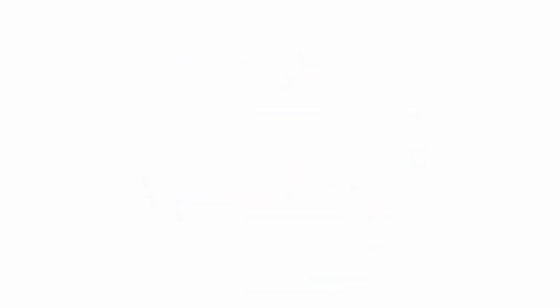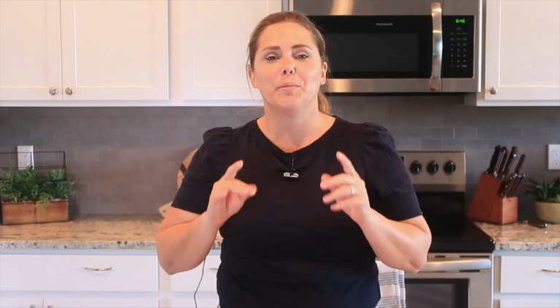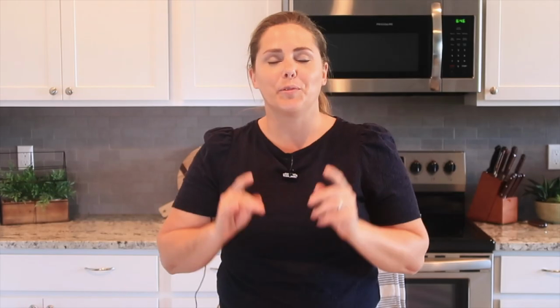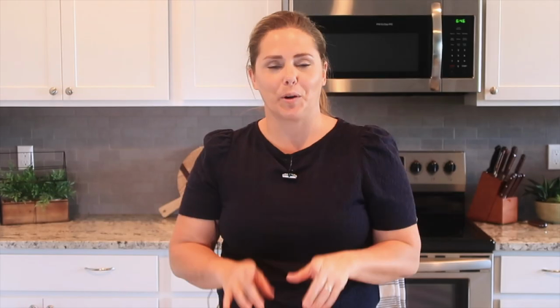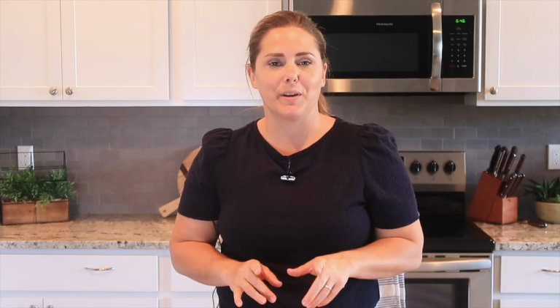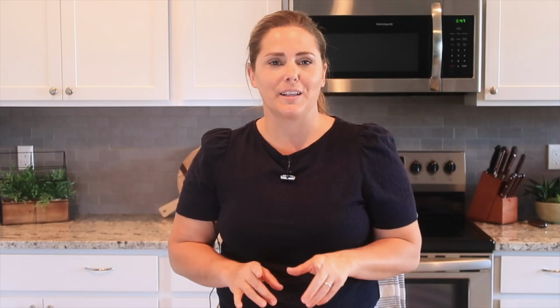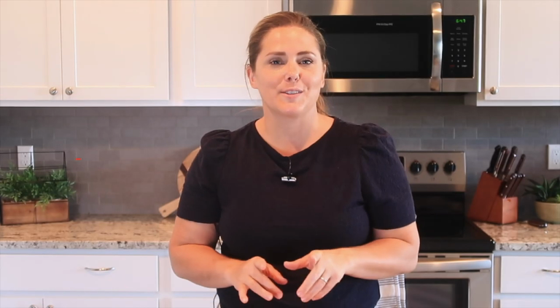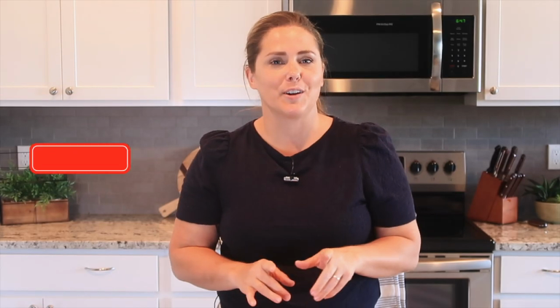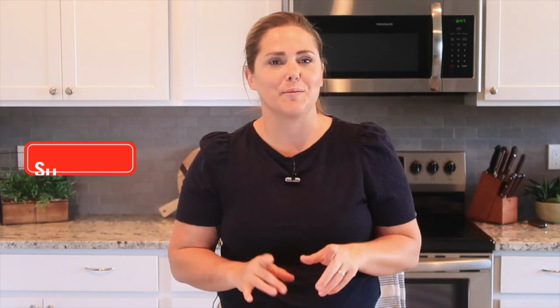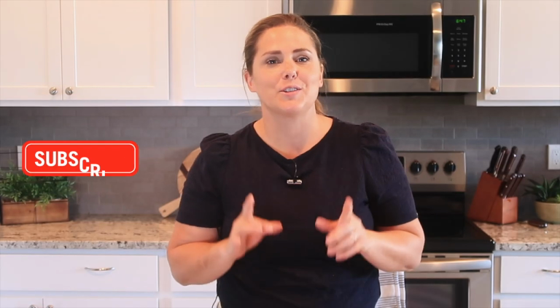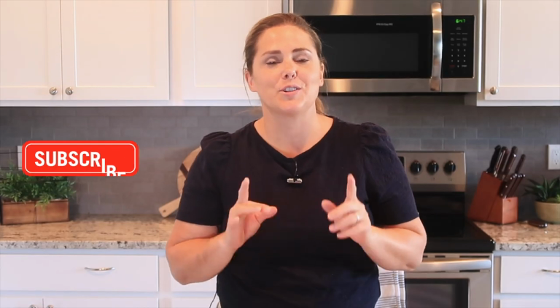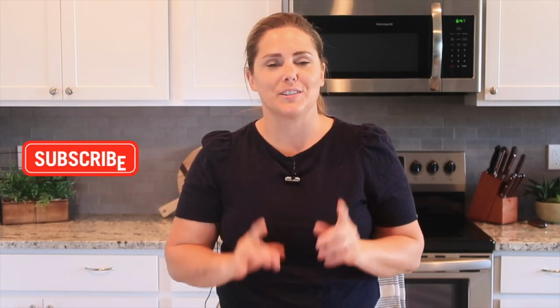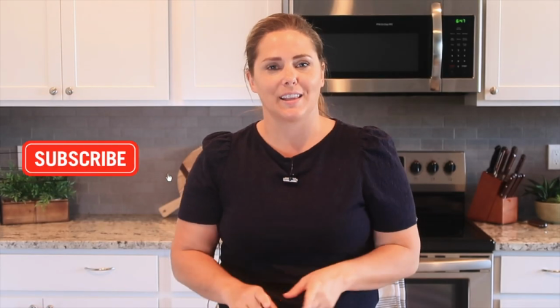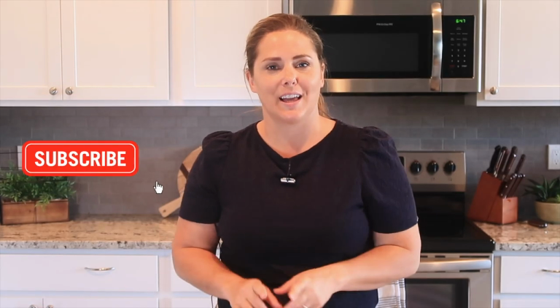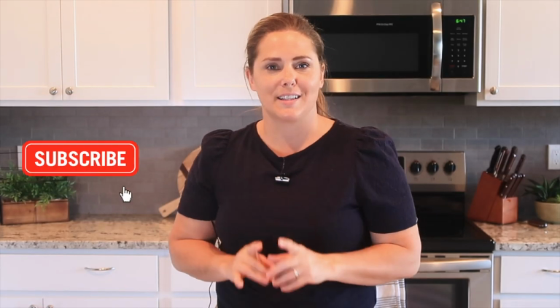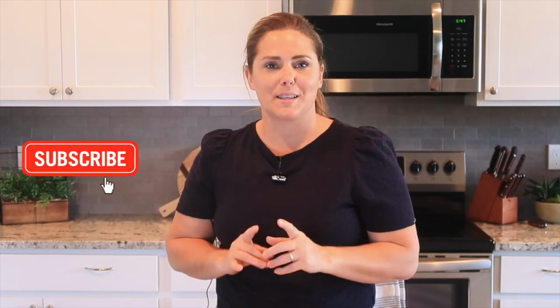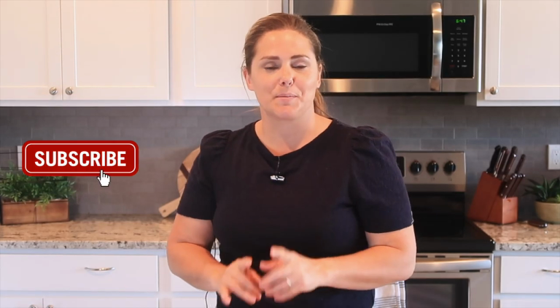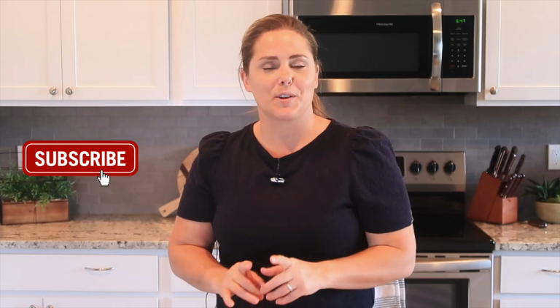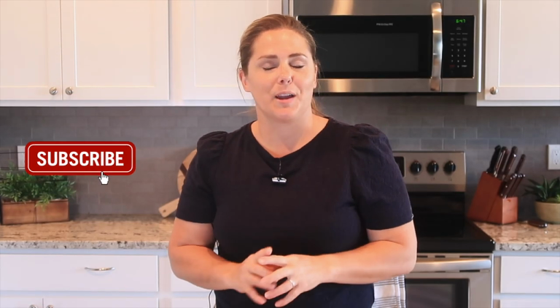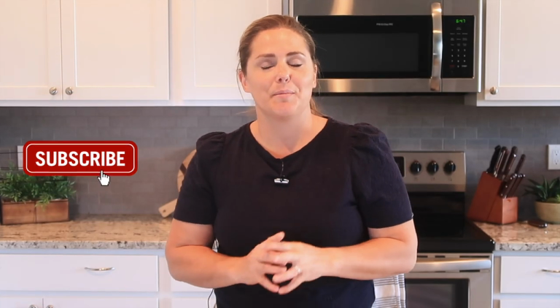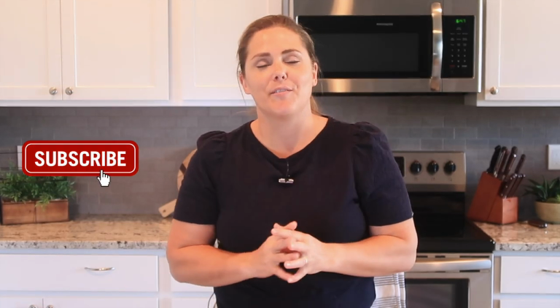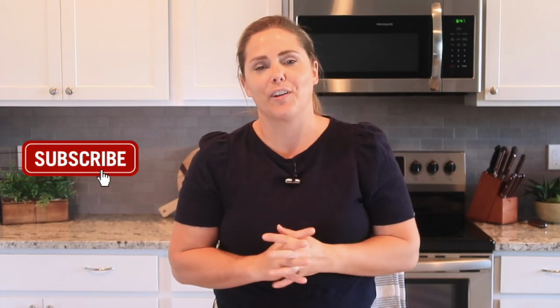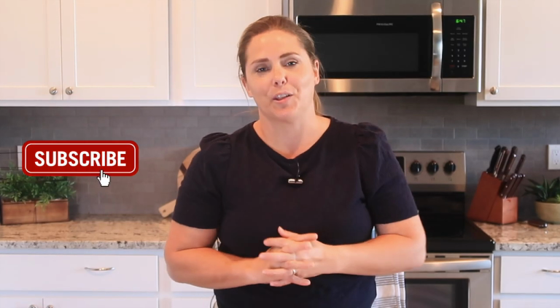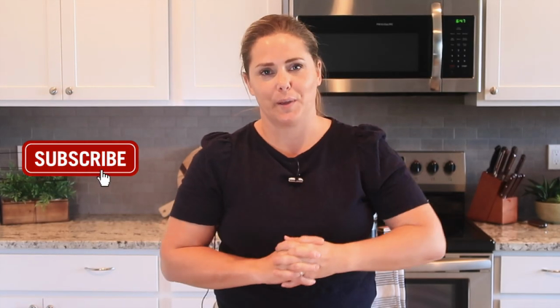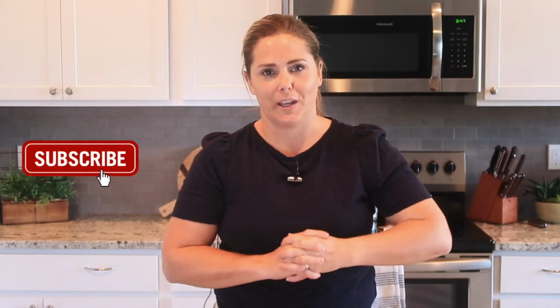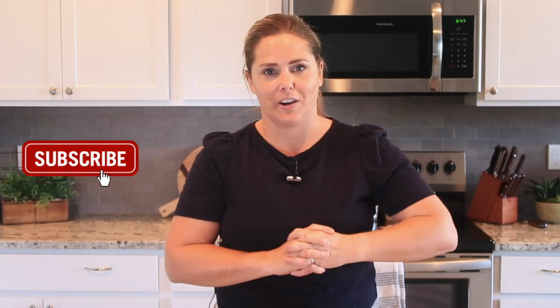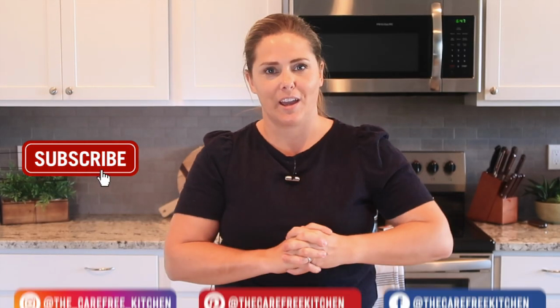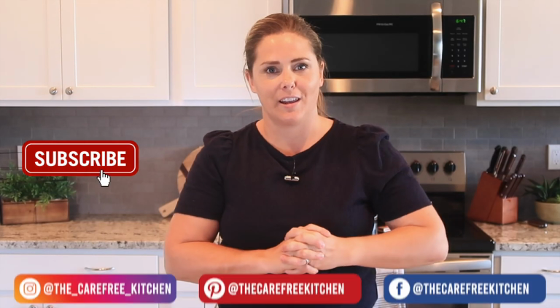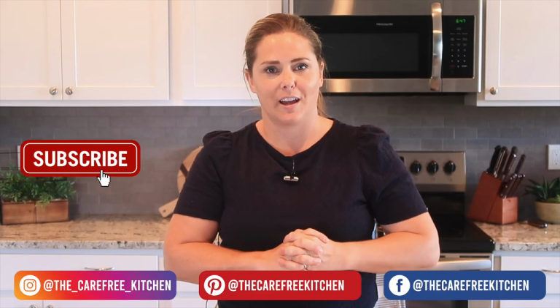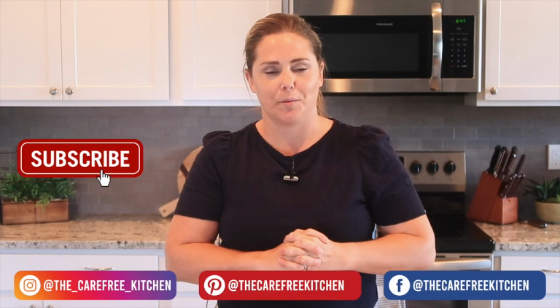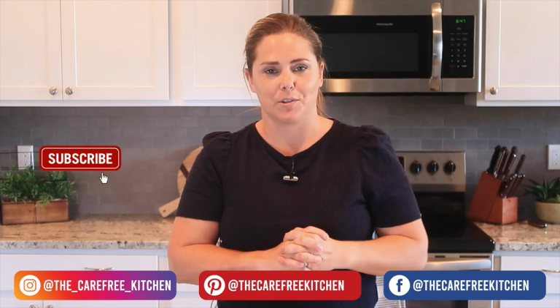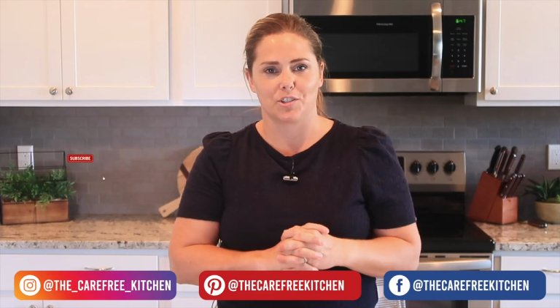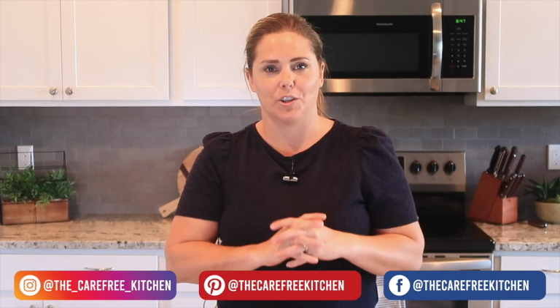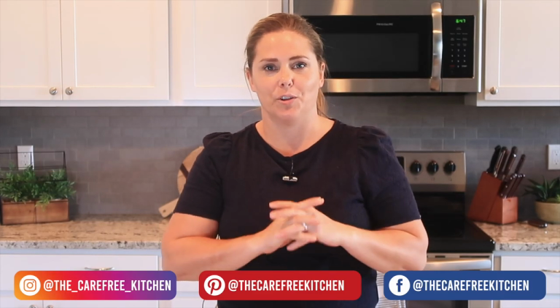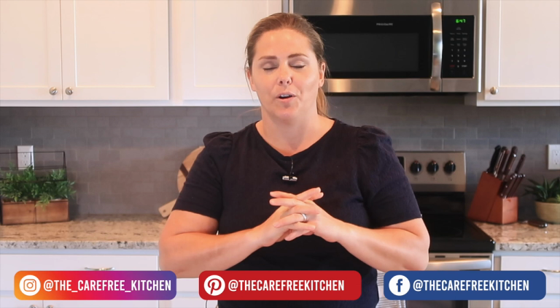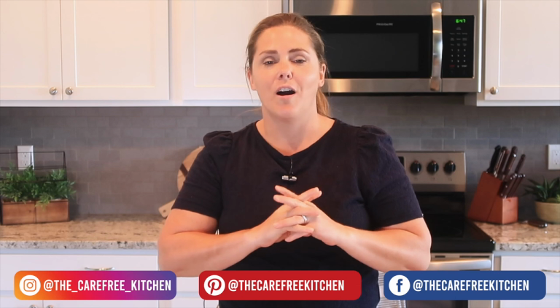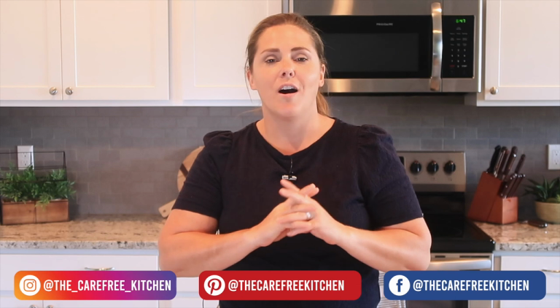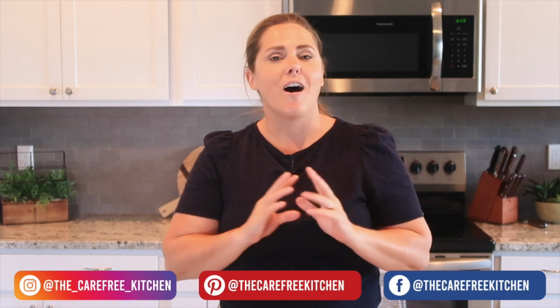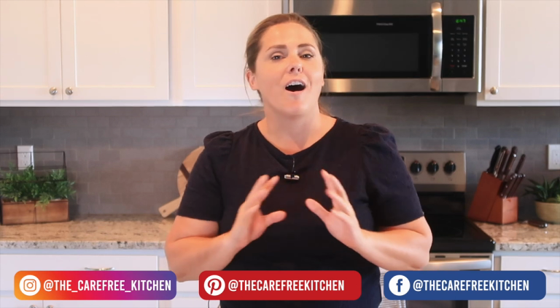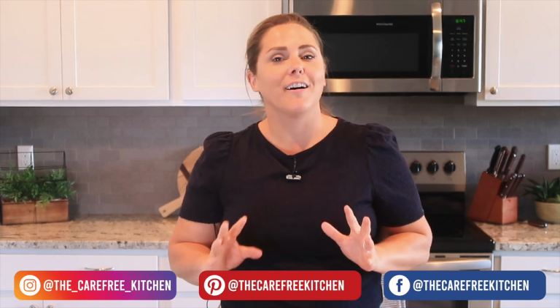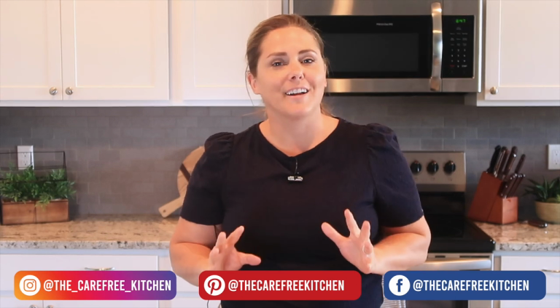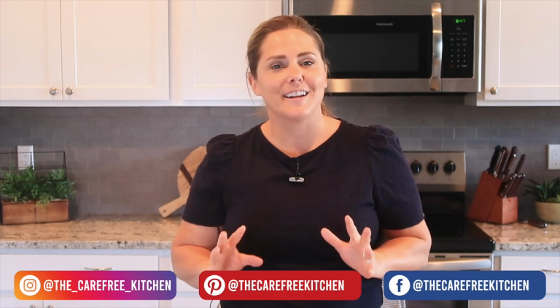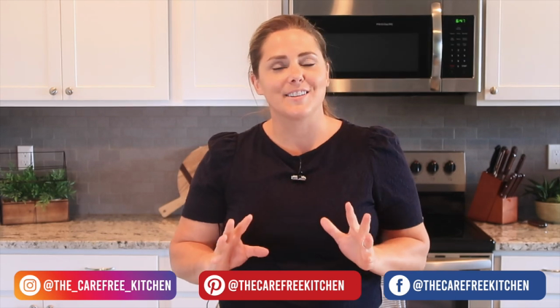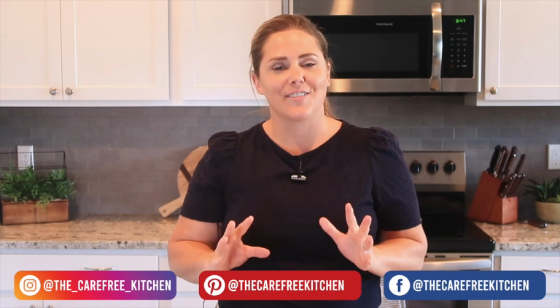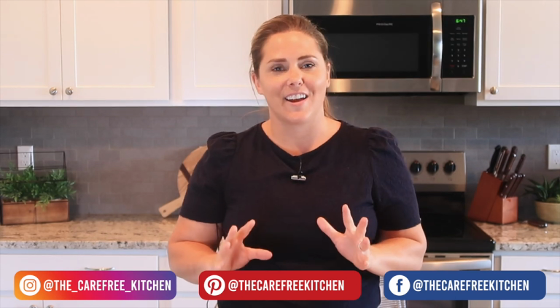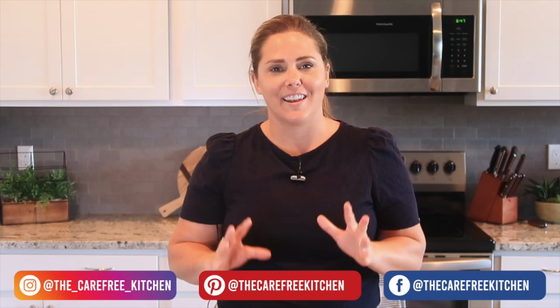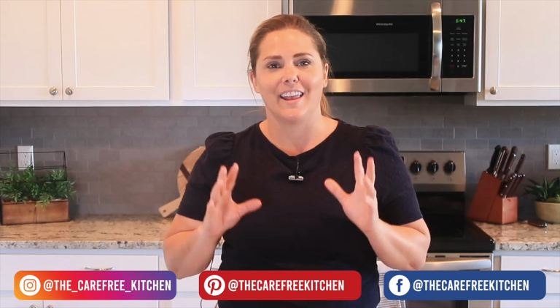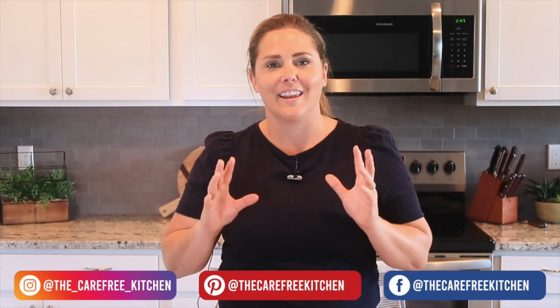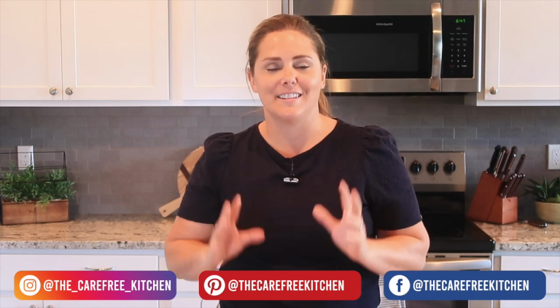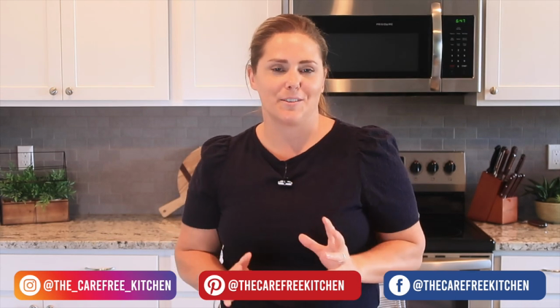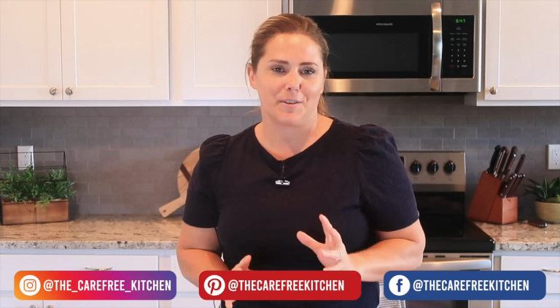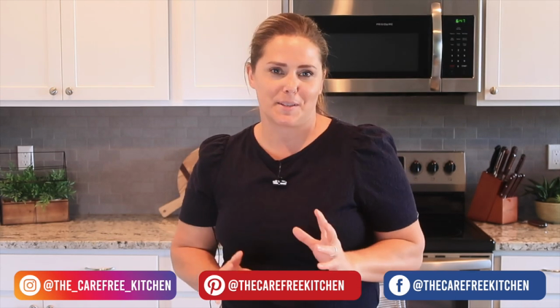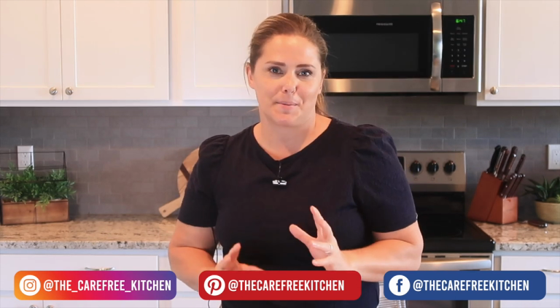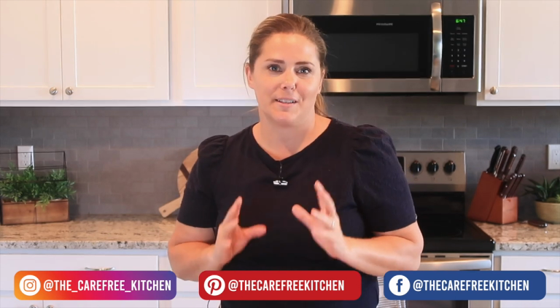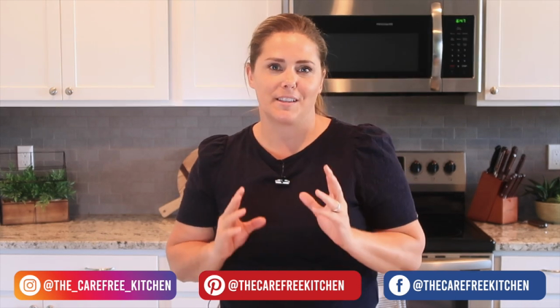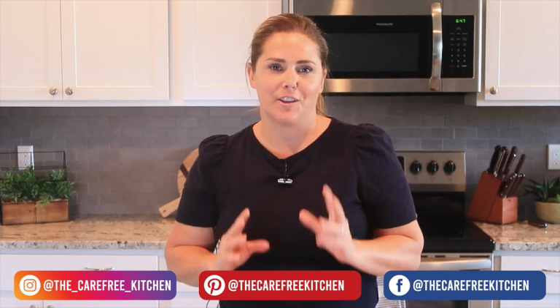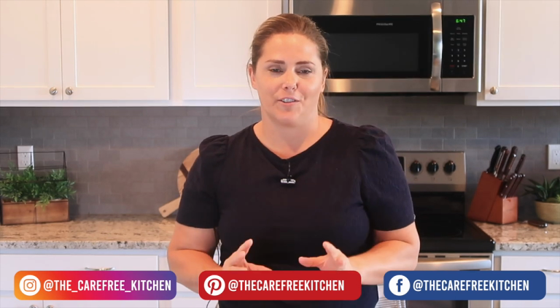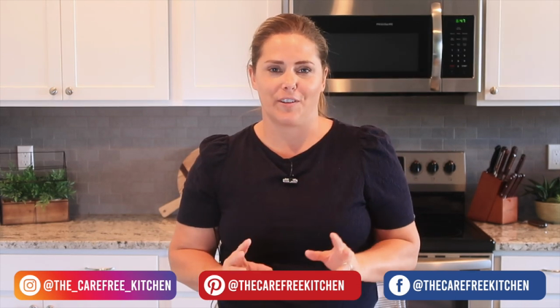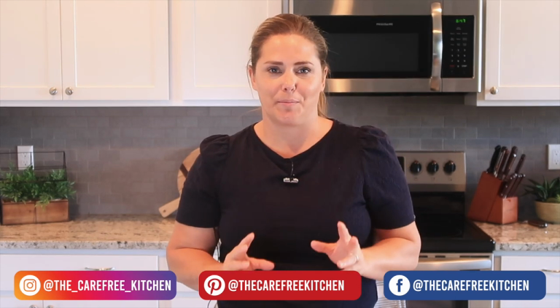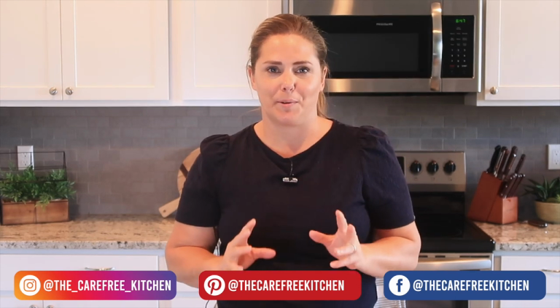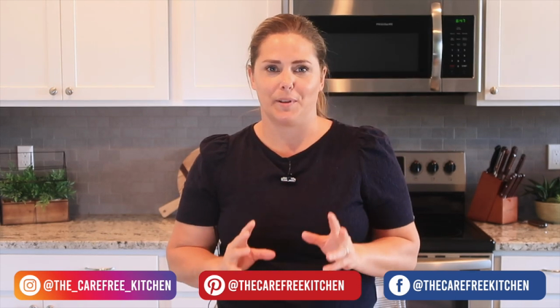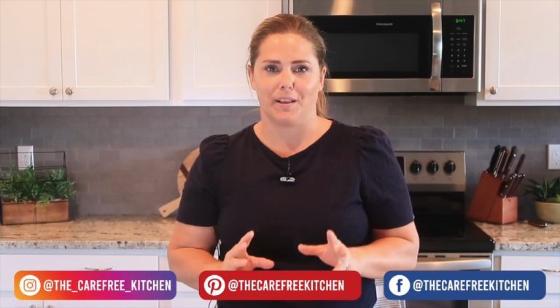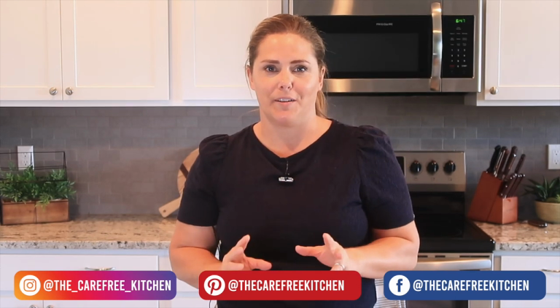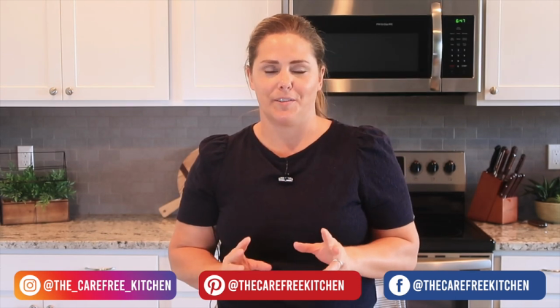Before we get started, be sure to like, subscribe, and follow me here, and I will show you all kinds of fun and easy recipes that your family will love.